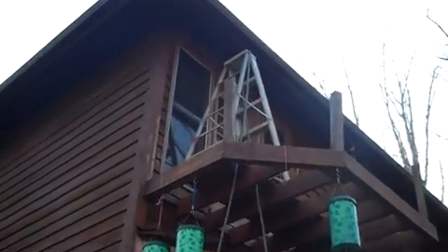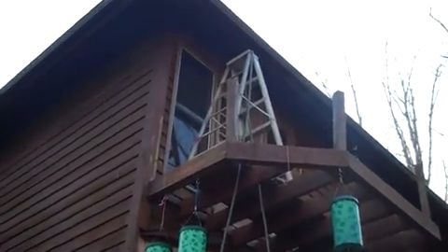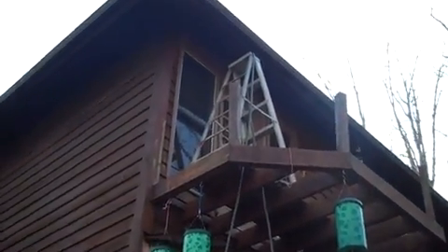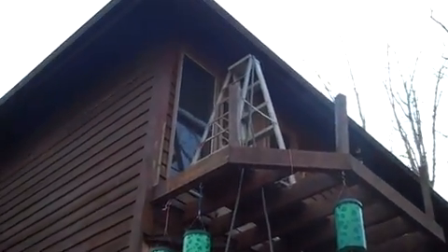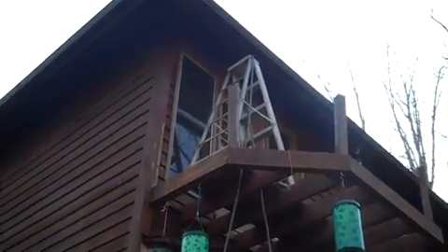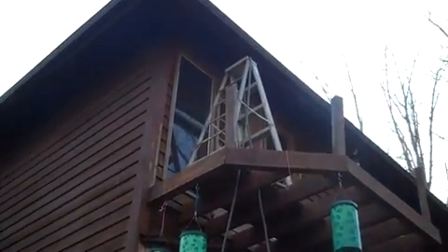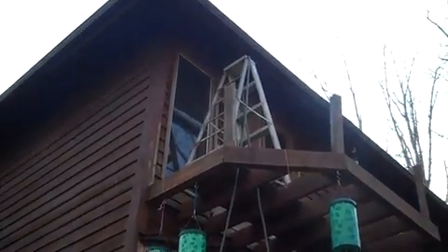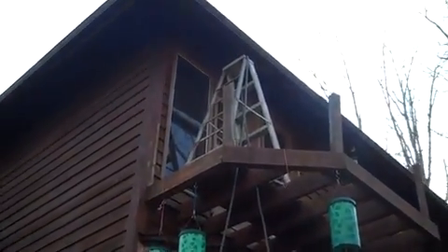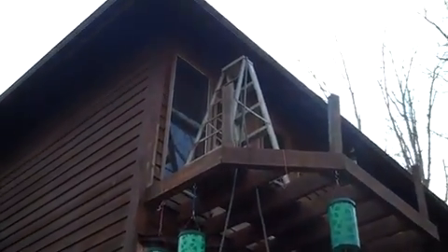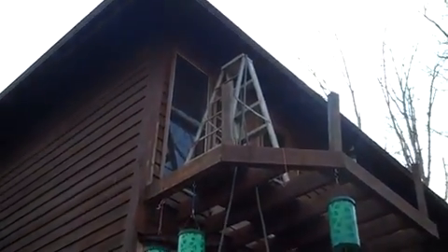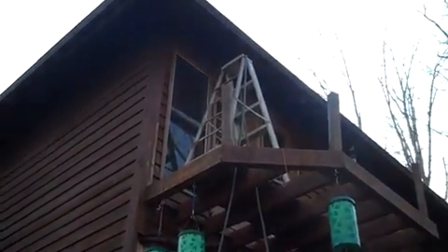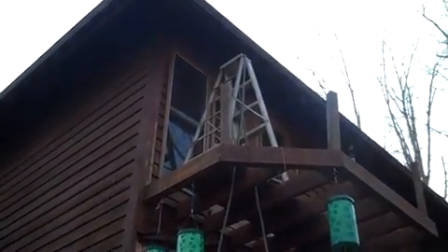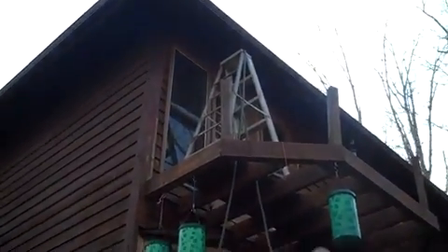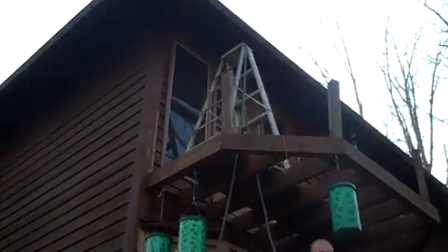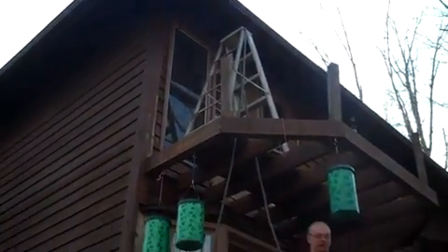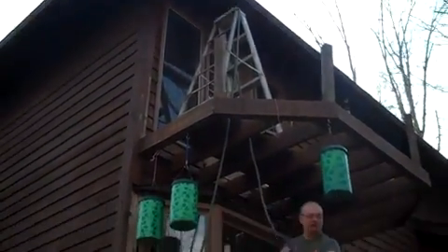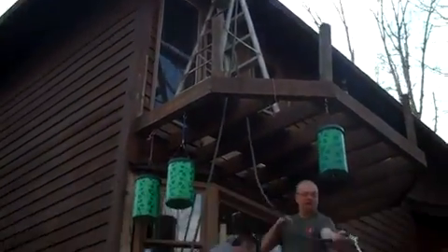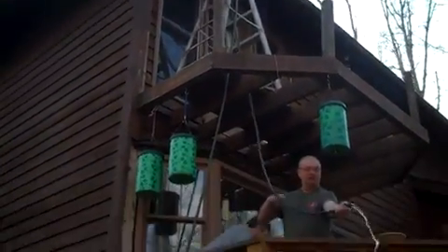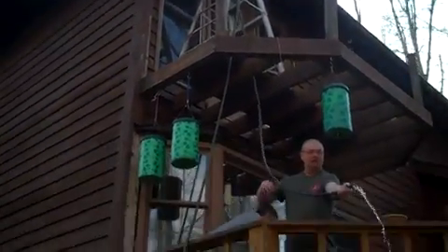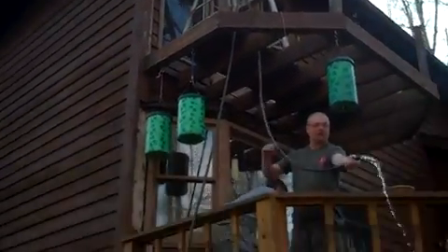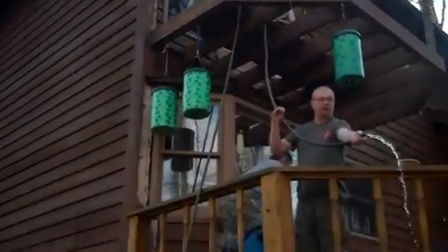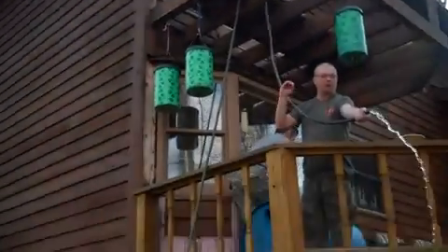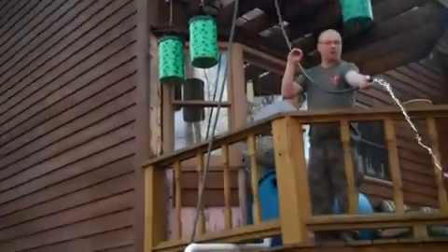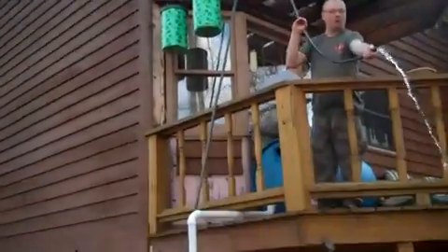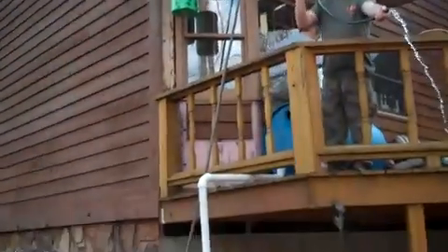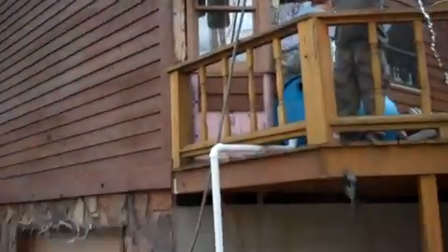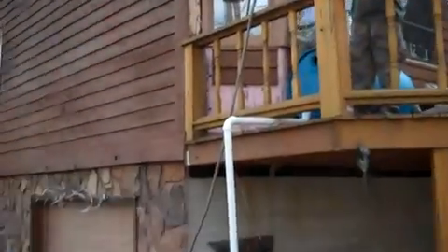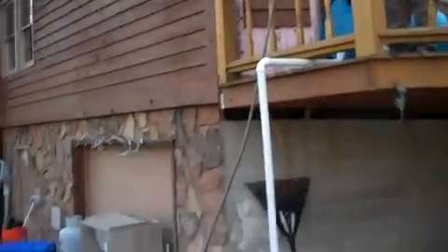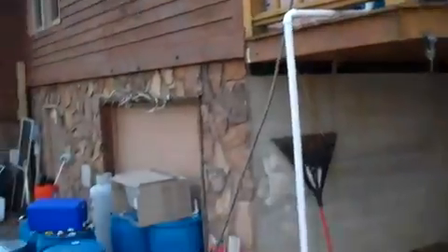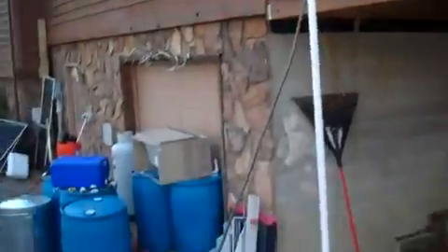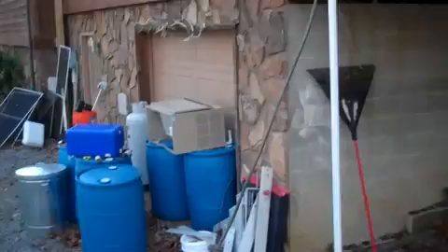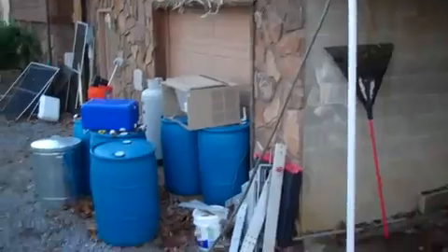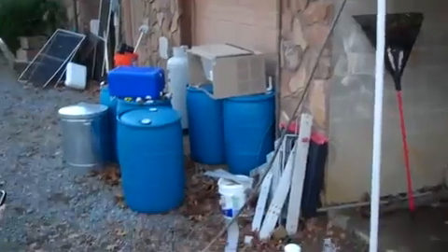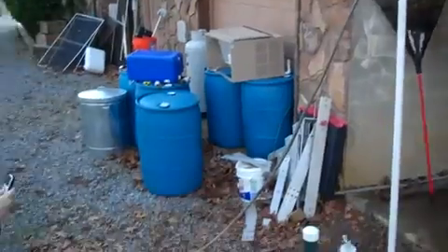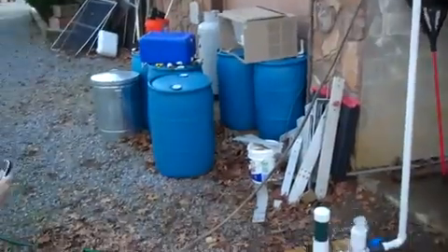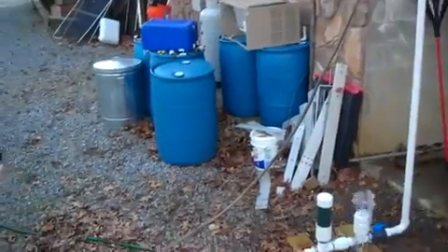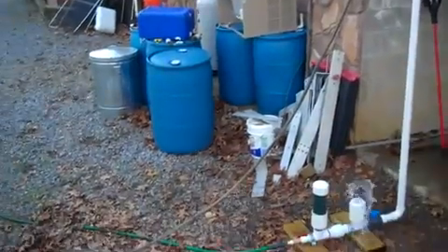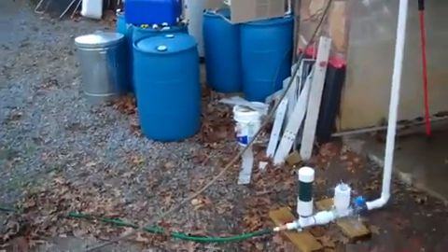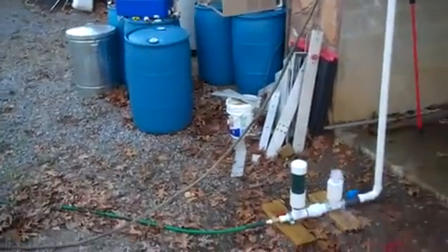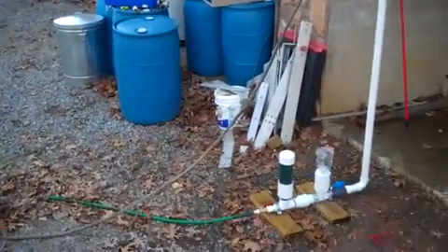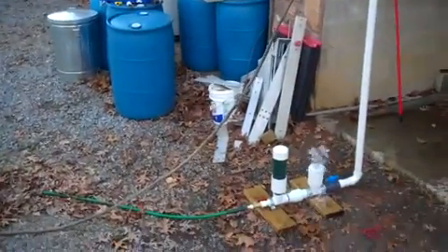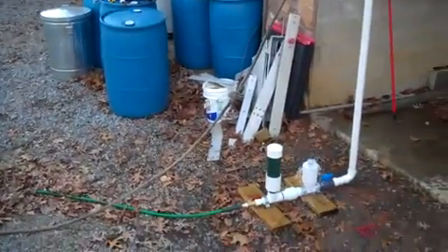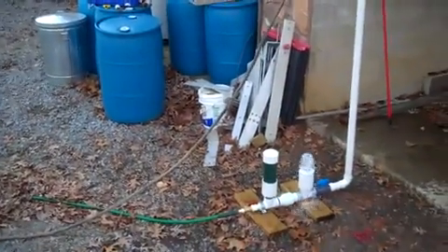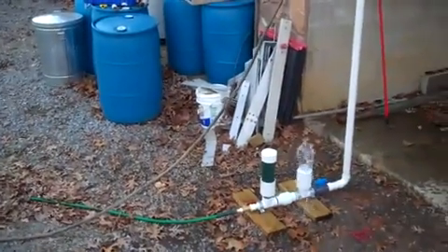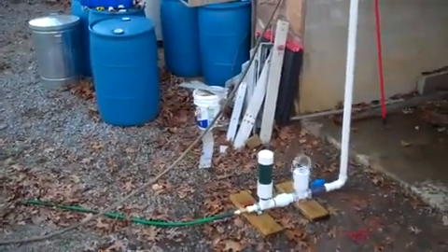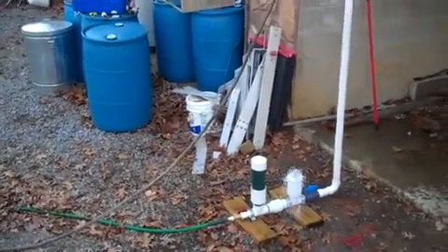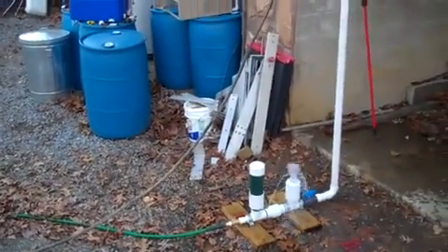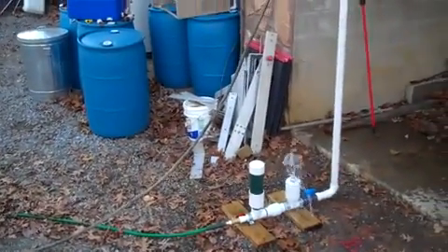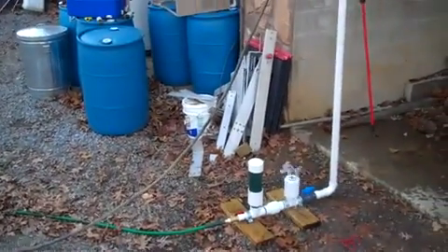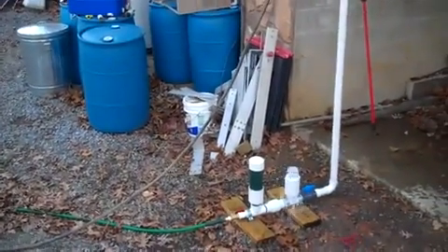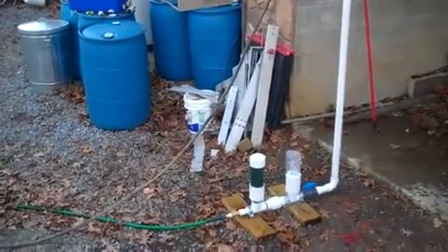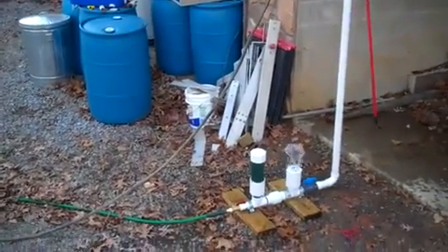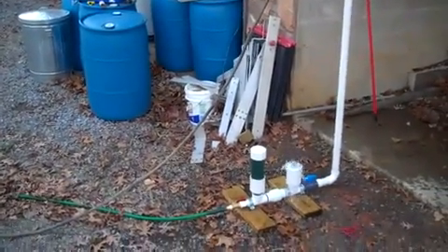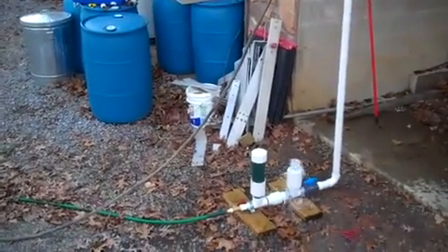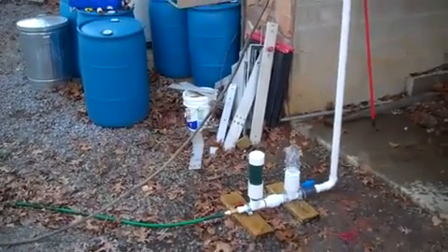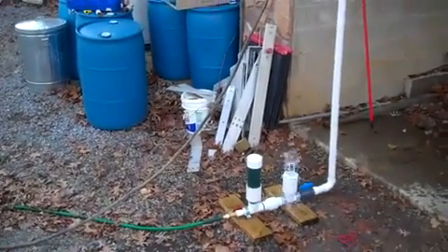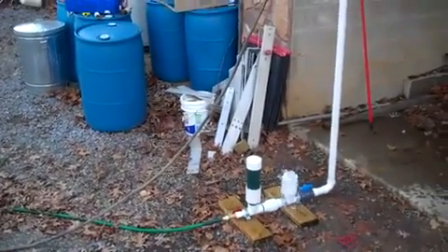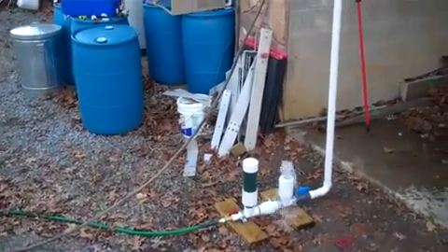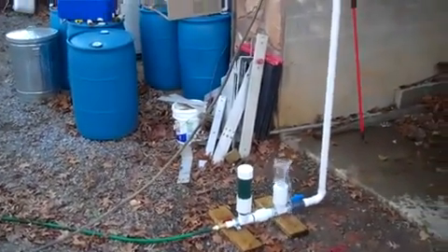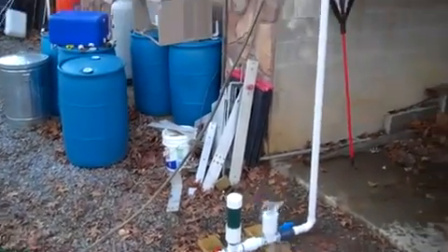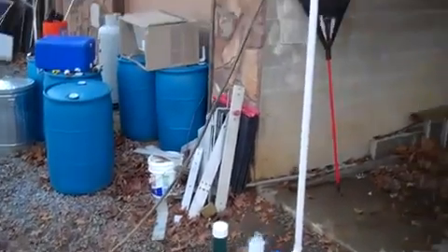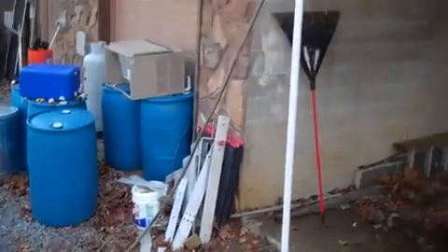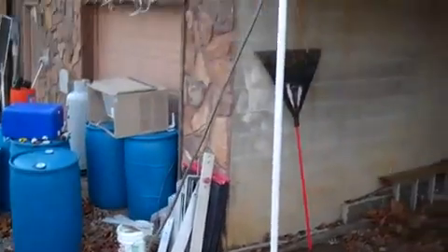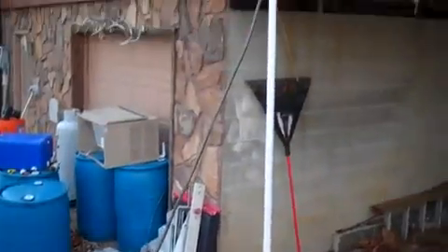And how much electricity is this system using? Zero. Zero. Just gravity.